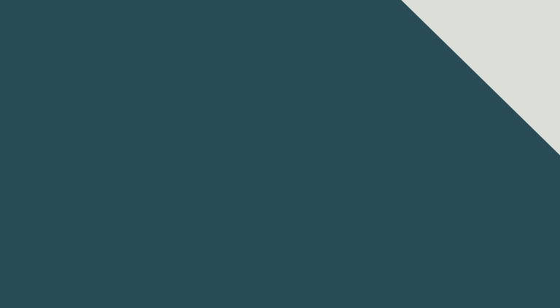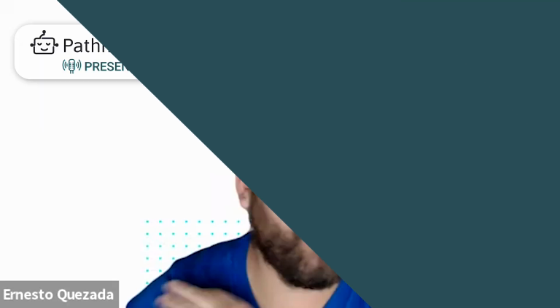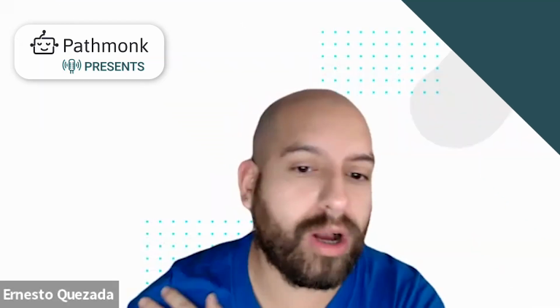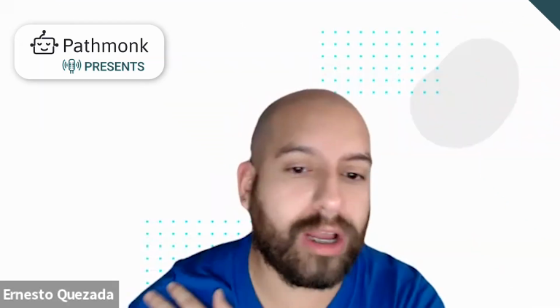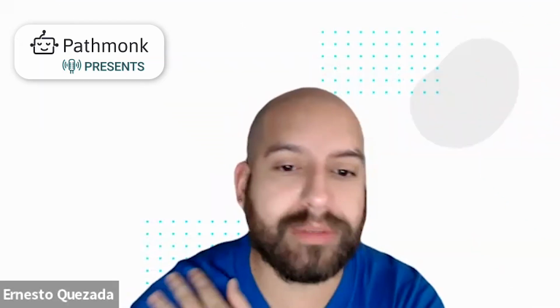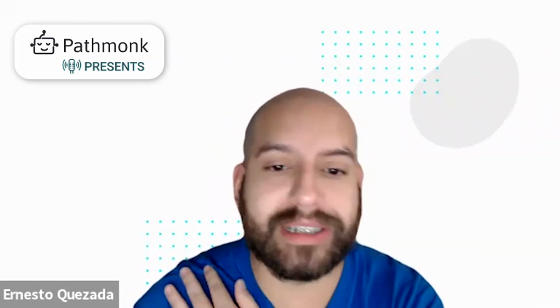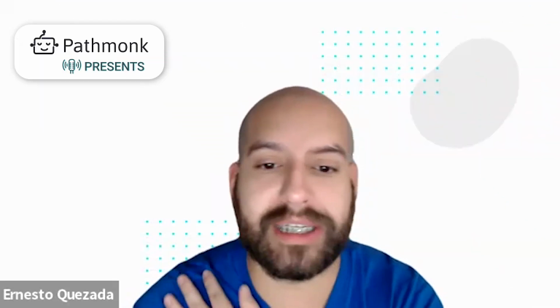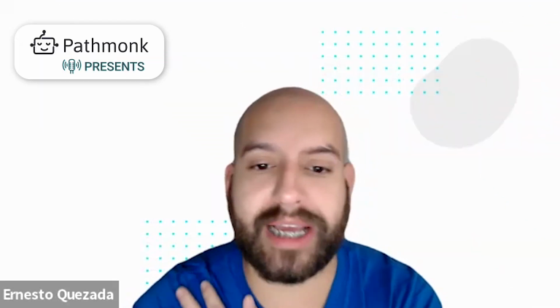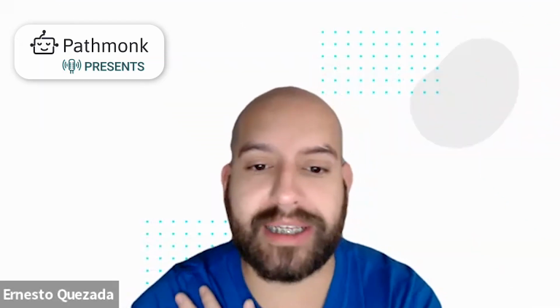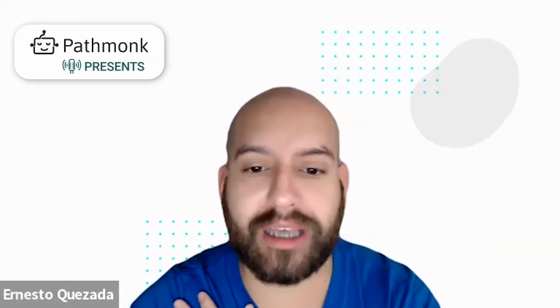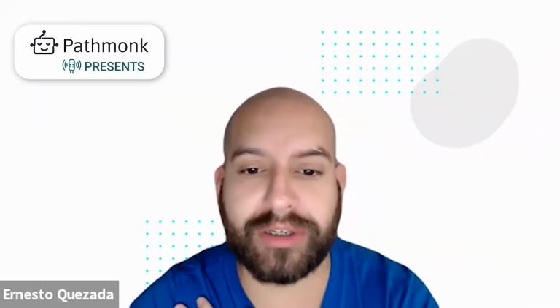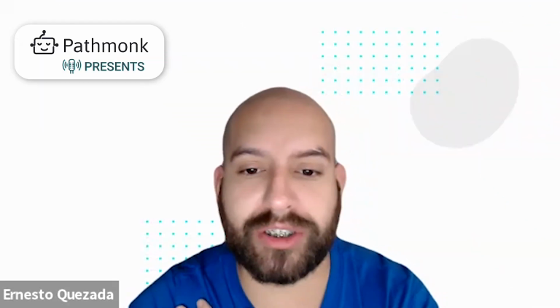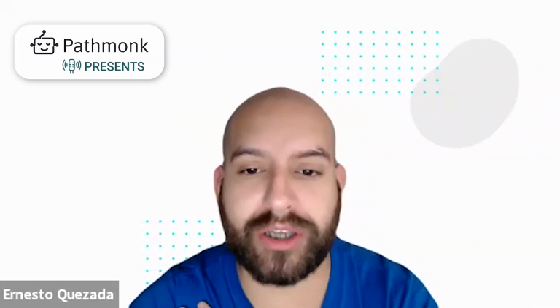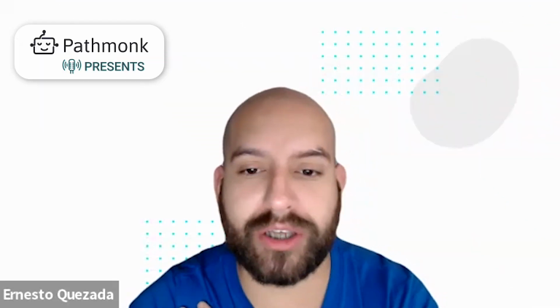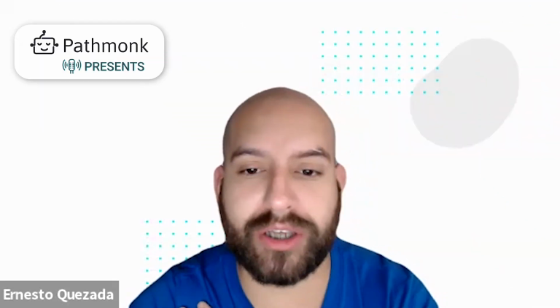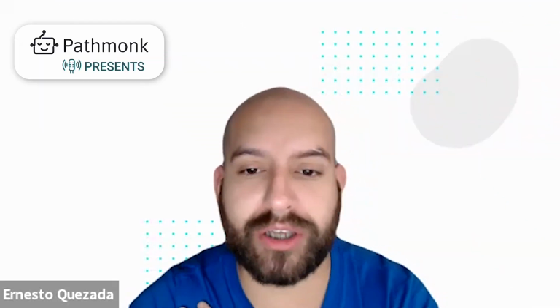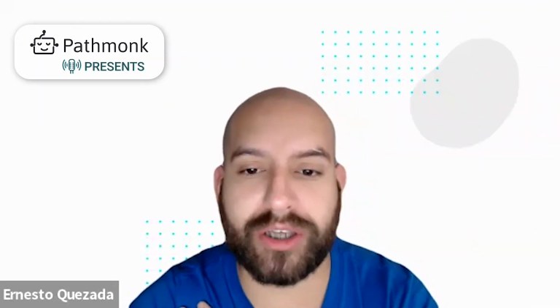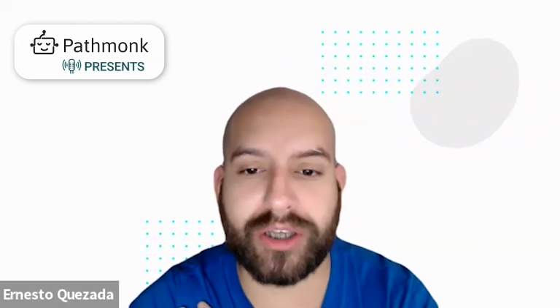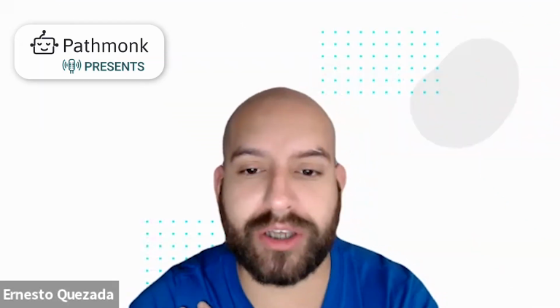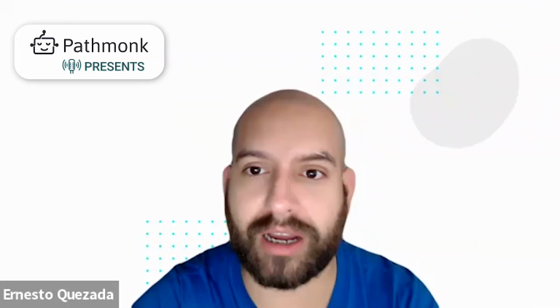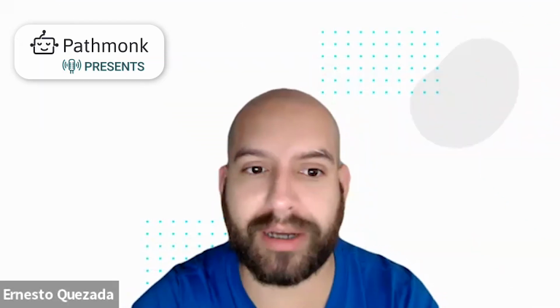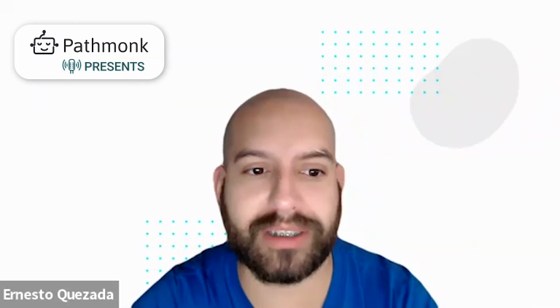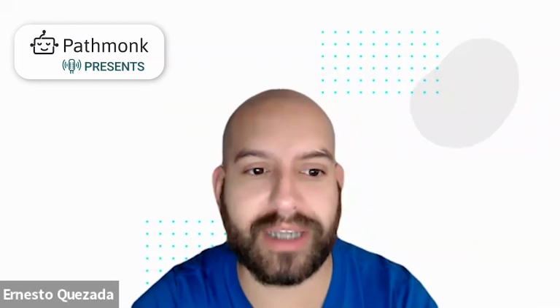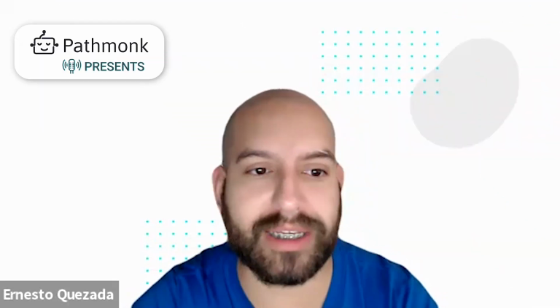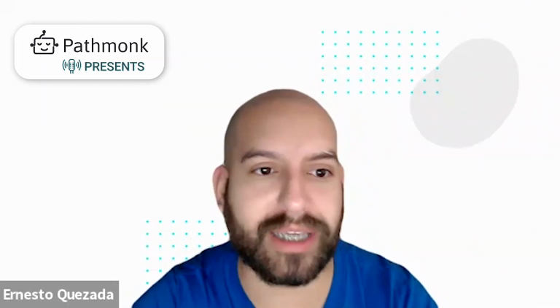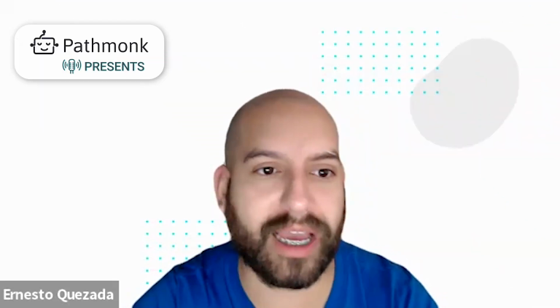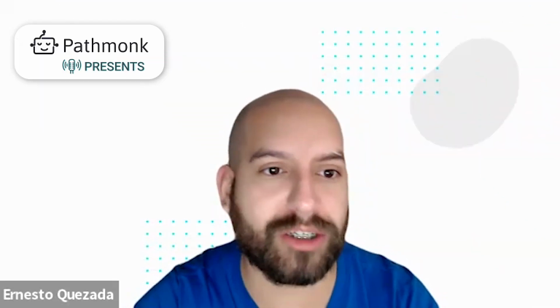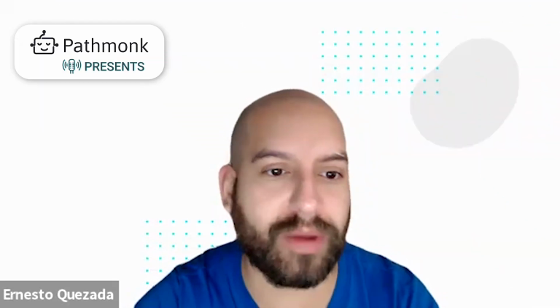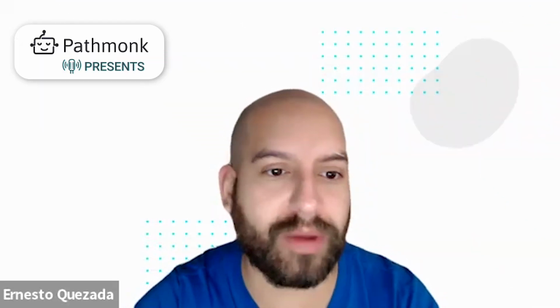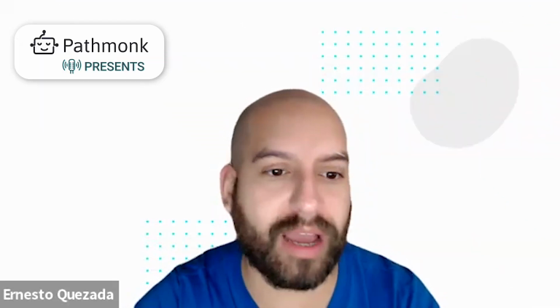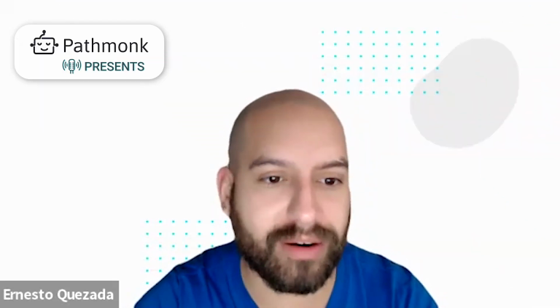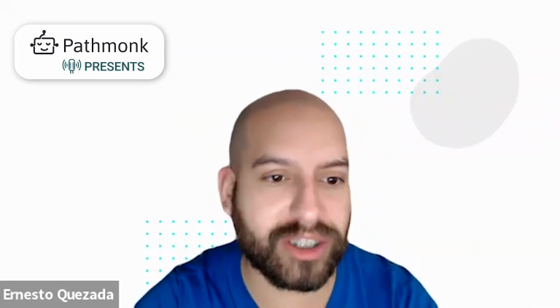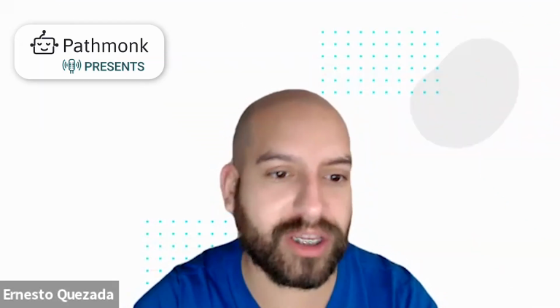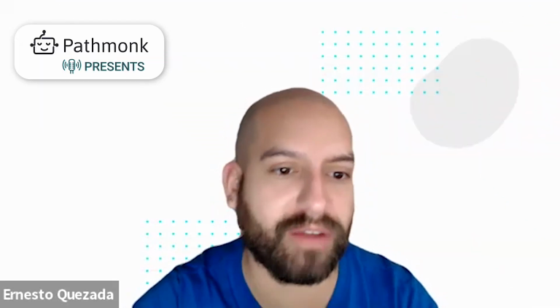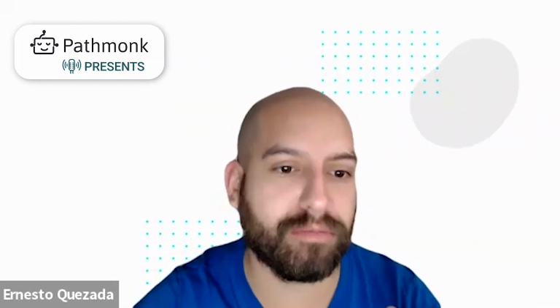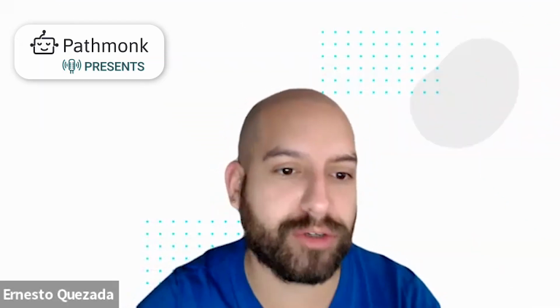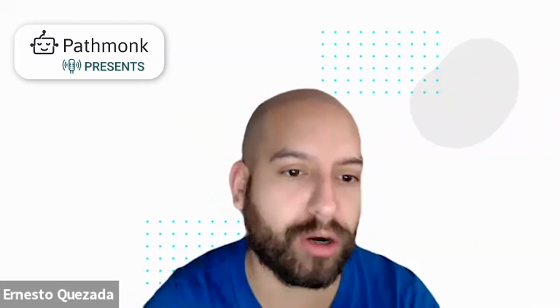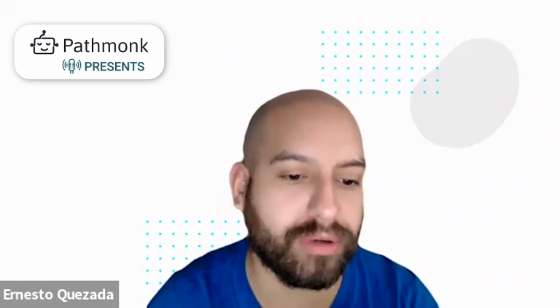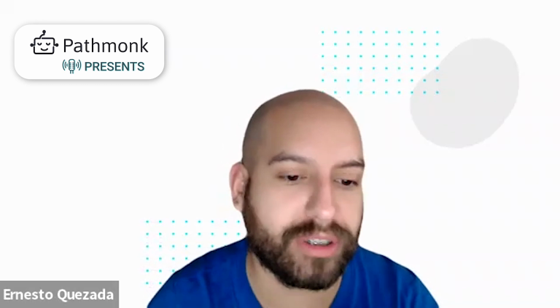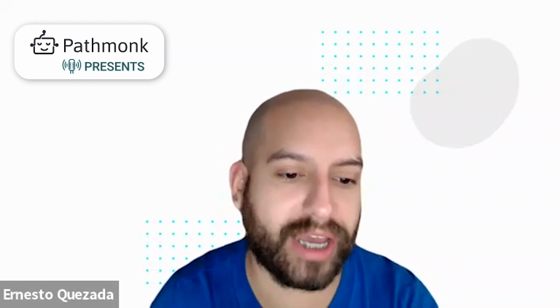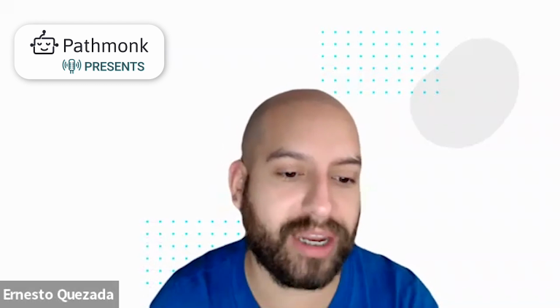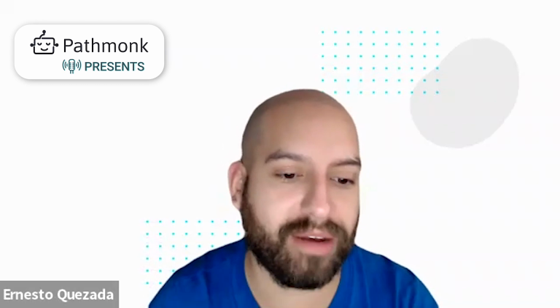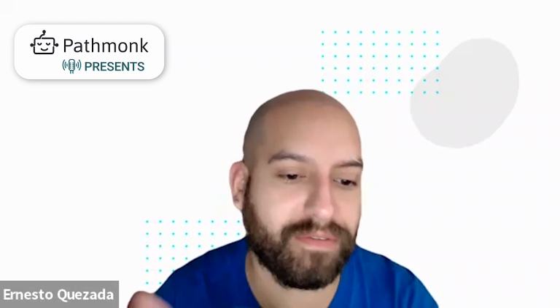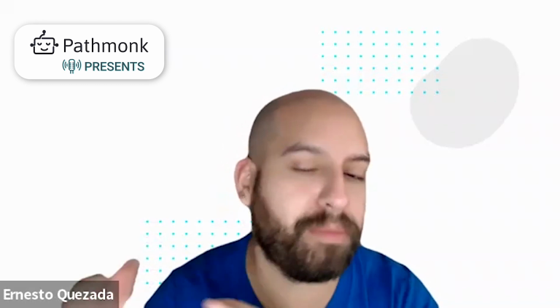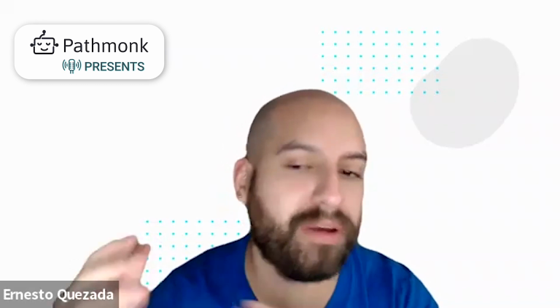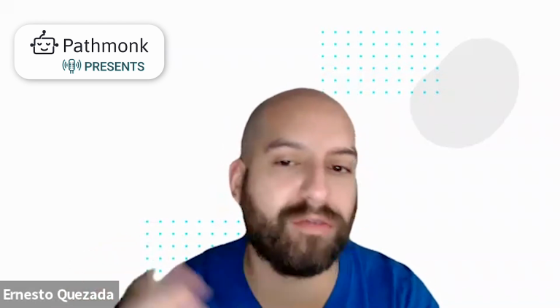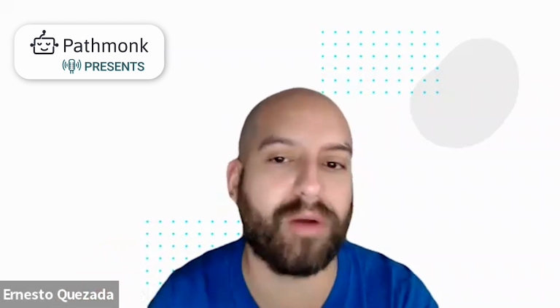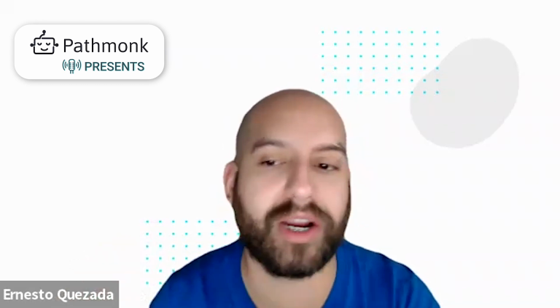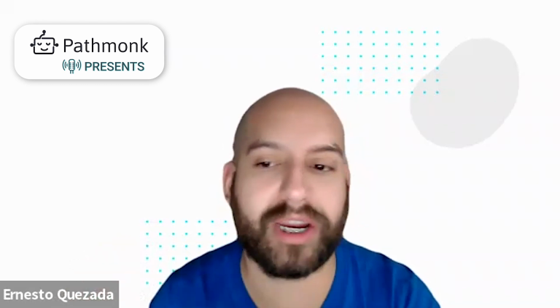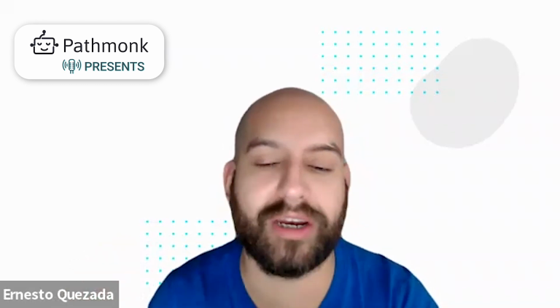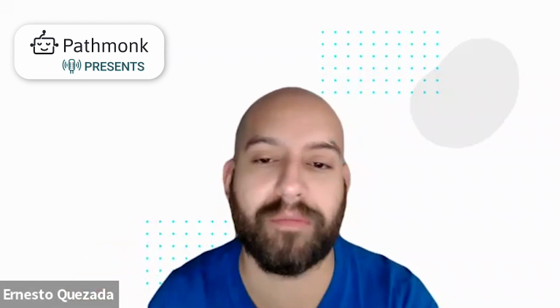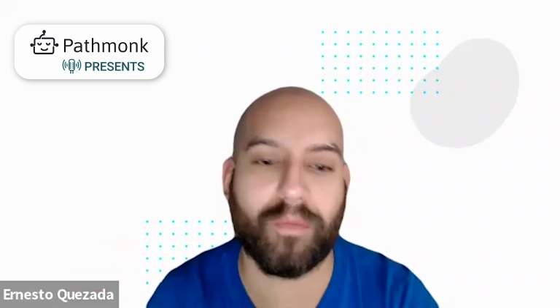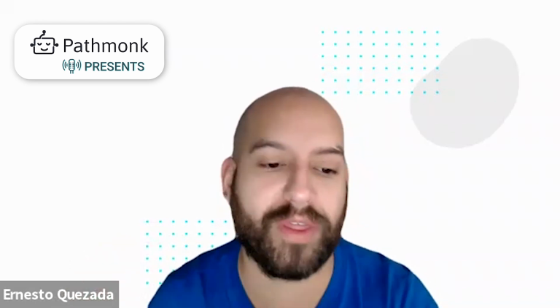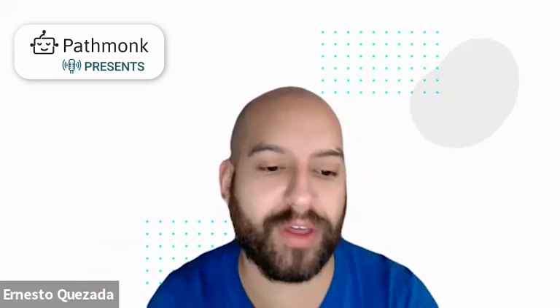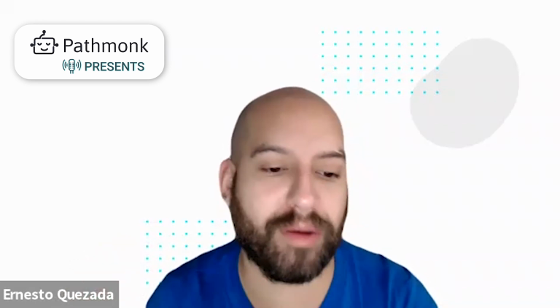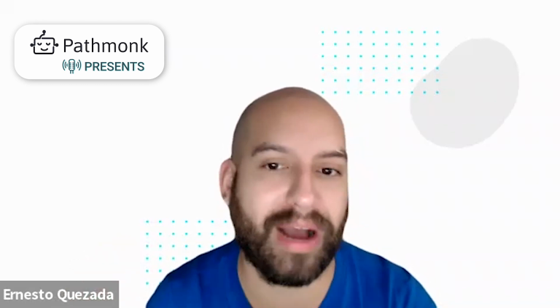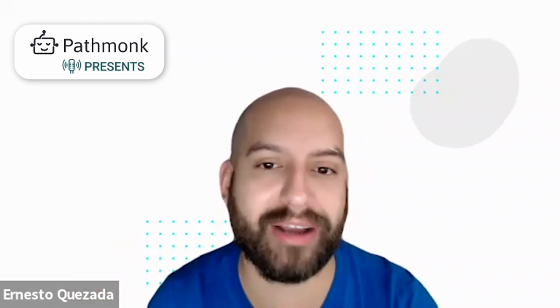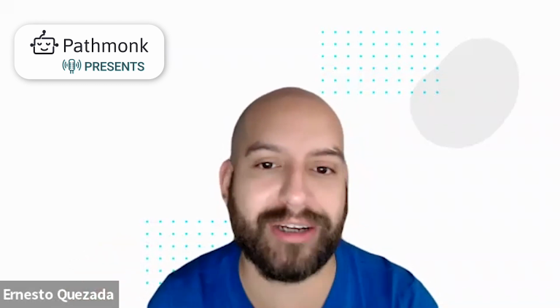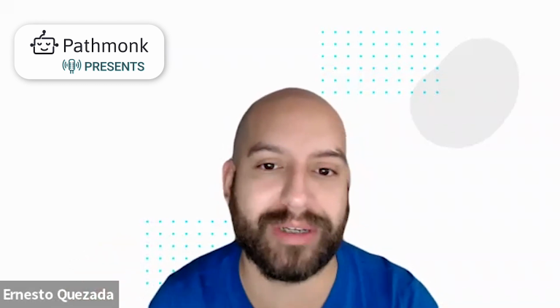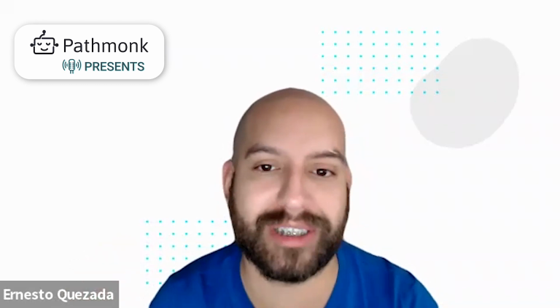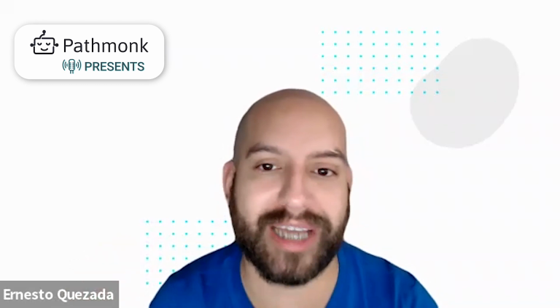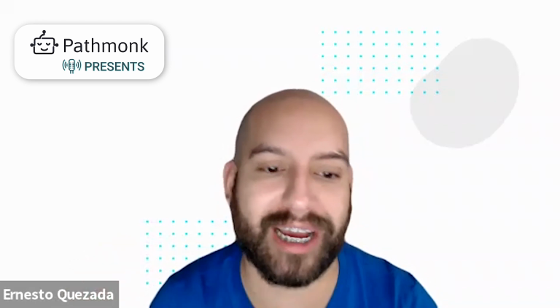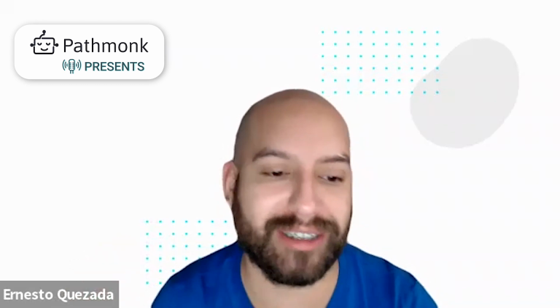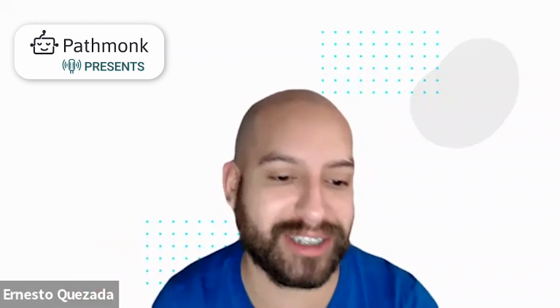Welcome to today's episode. We have Harrison from TurboTenant, VP of Marketing with them. How are you doing today, Harrison?